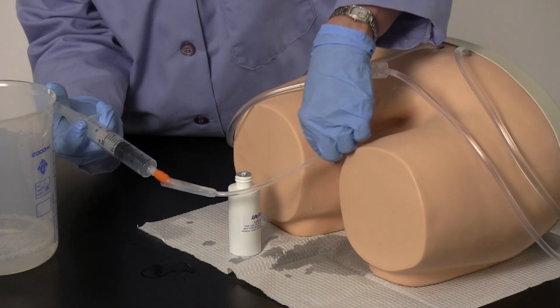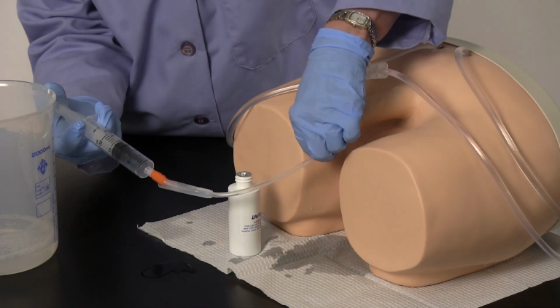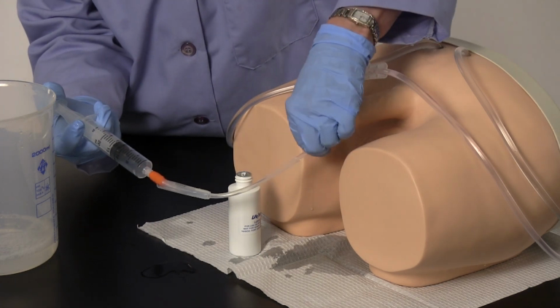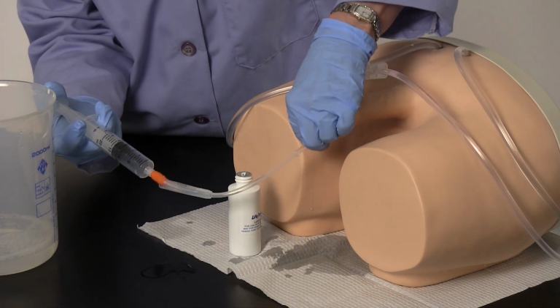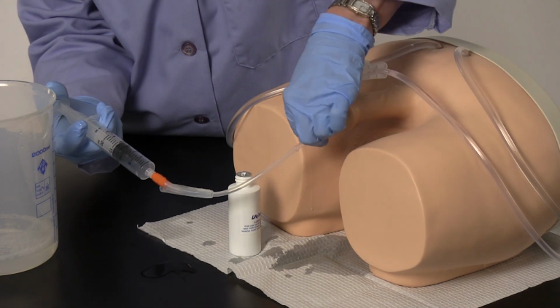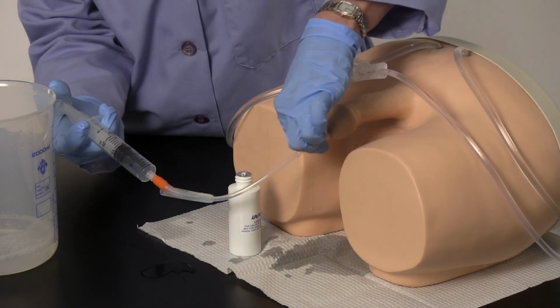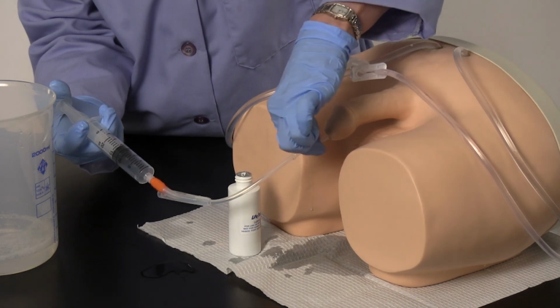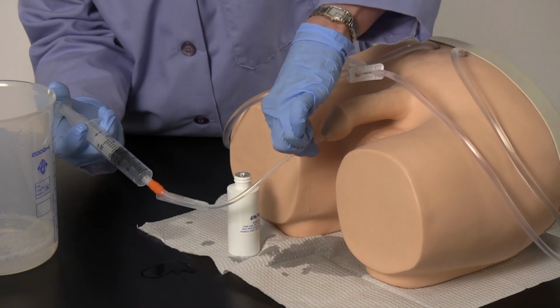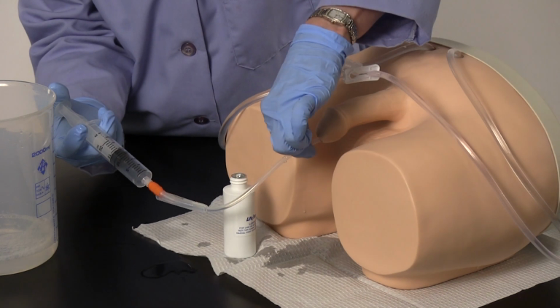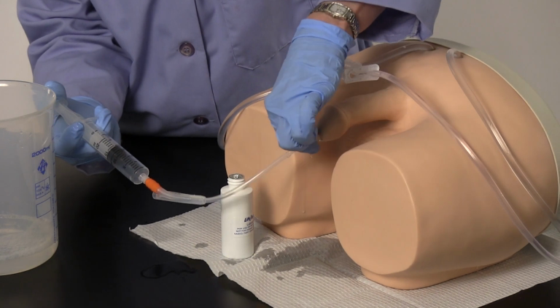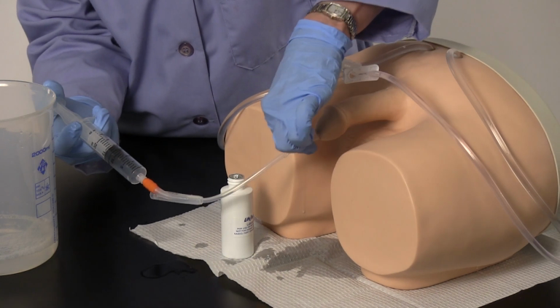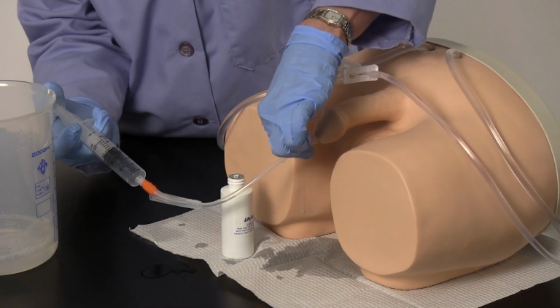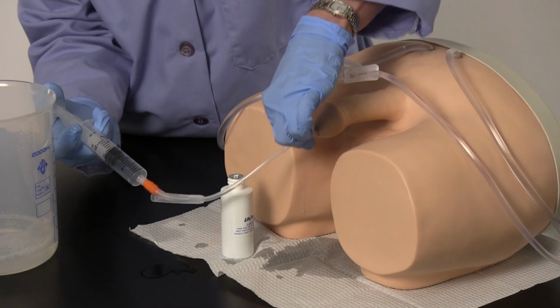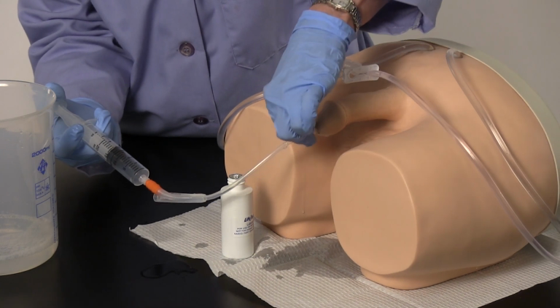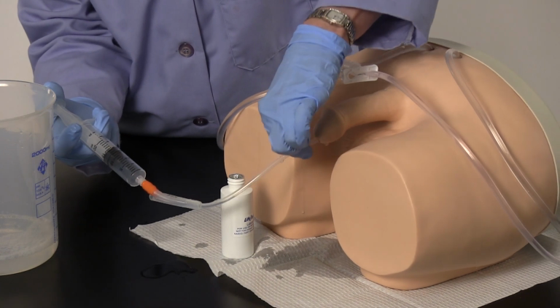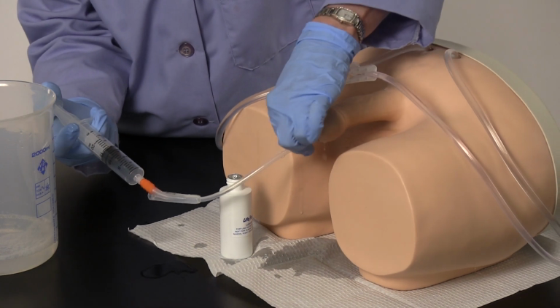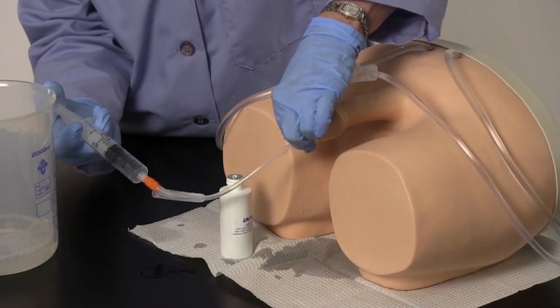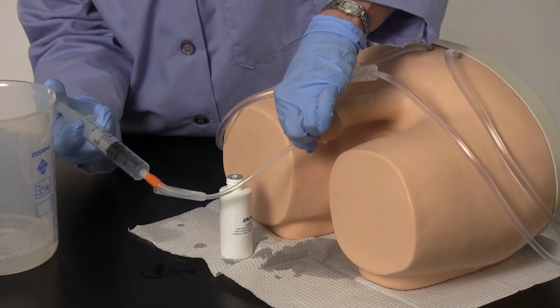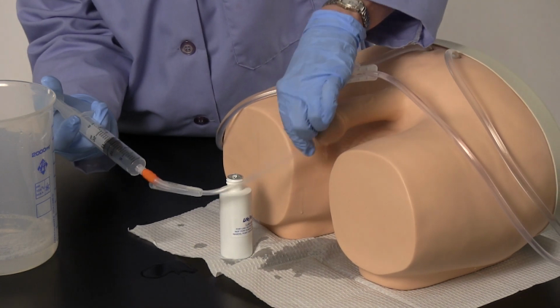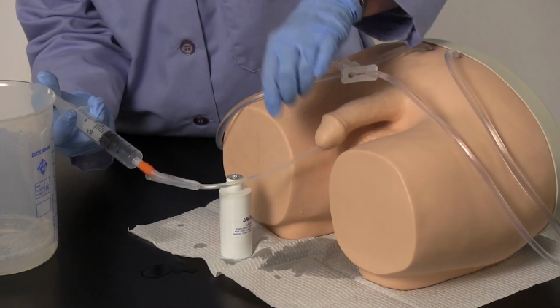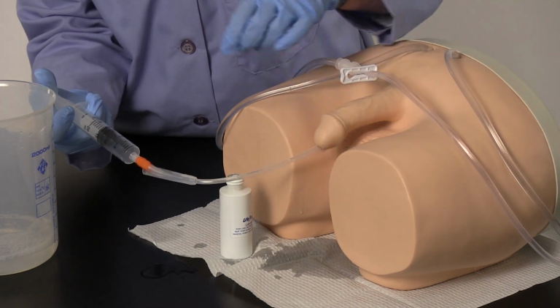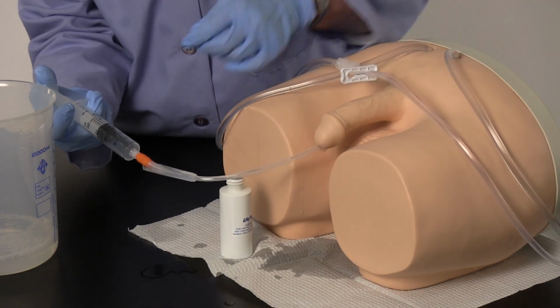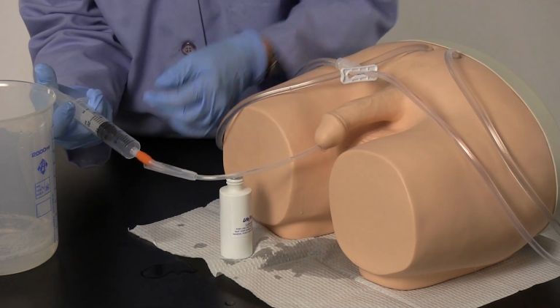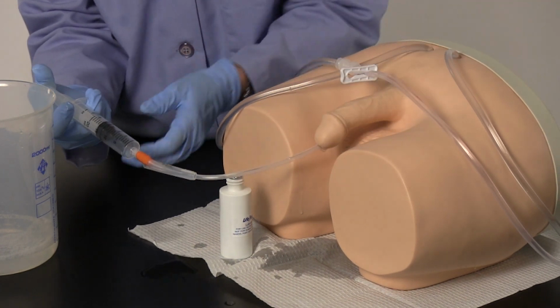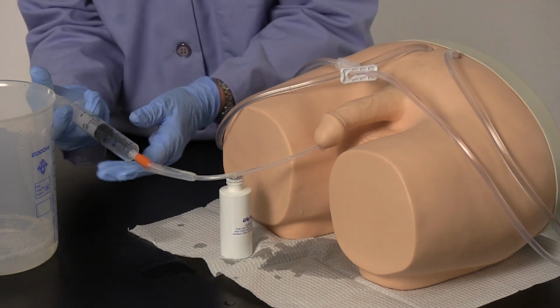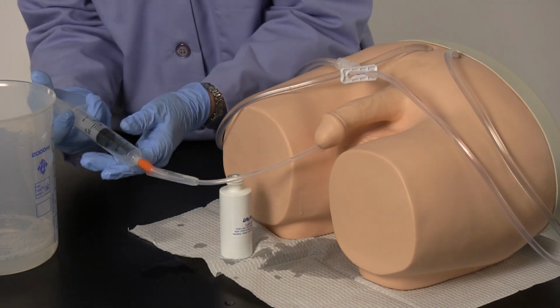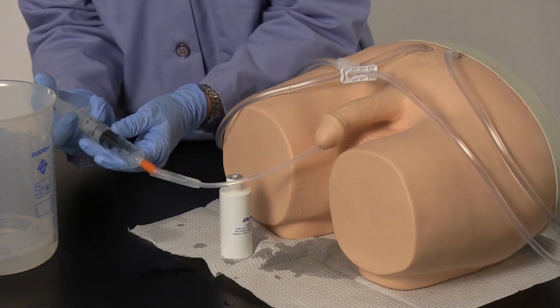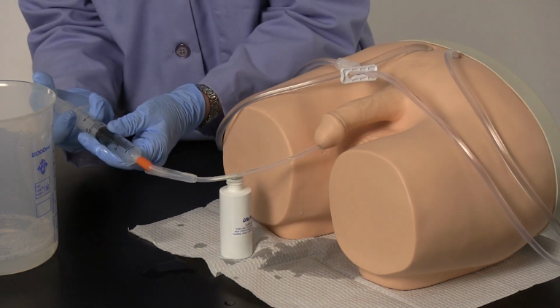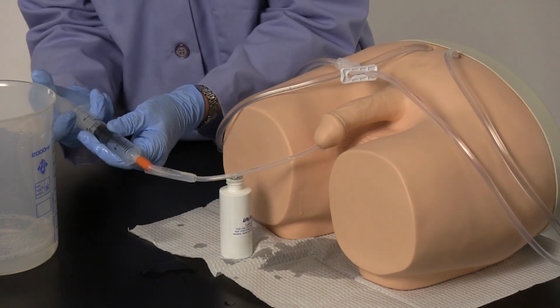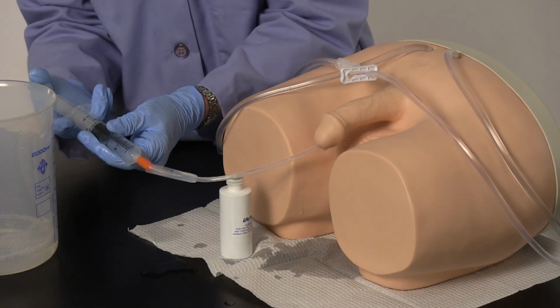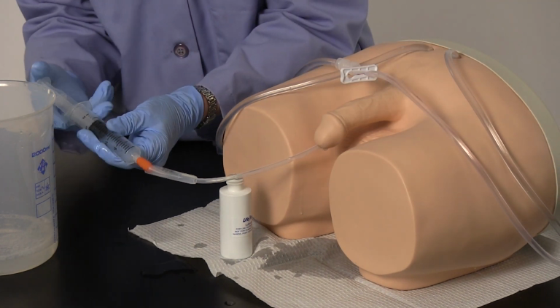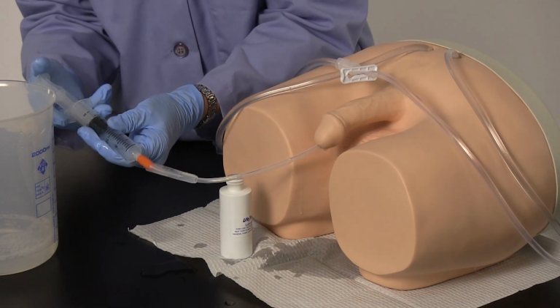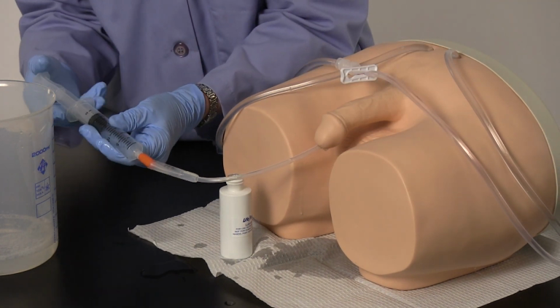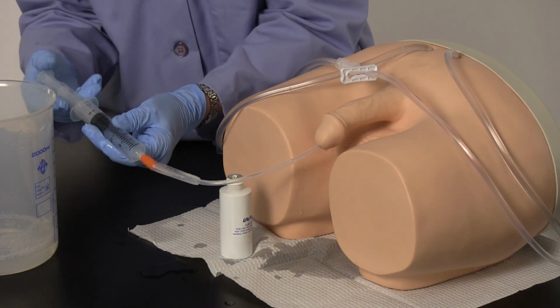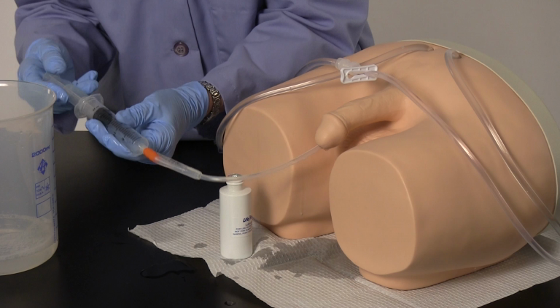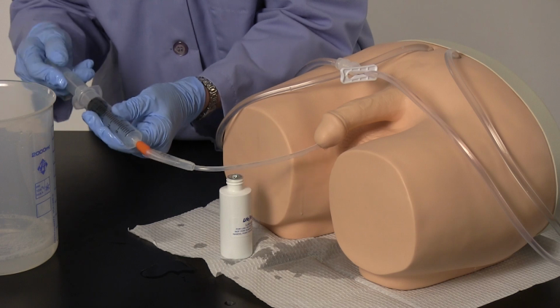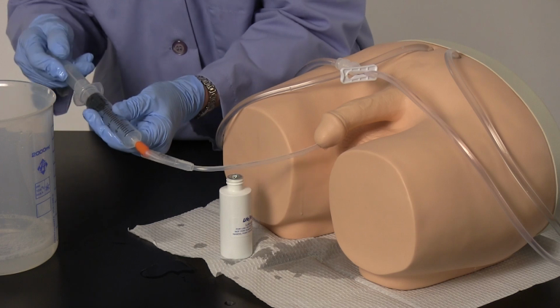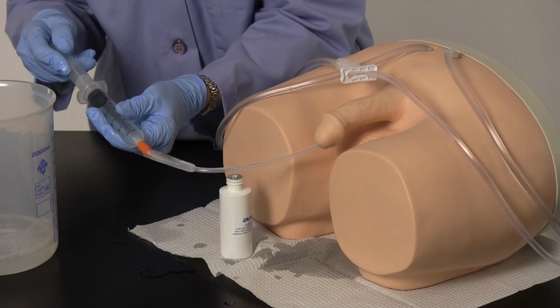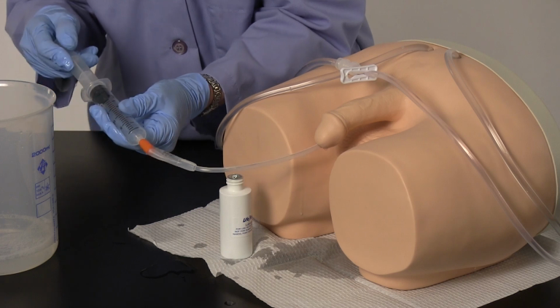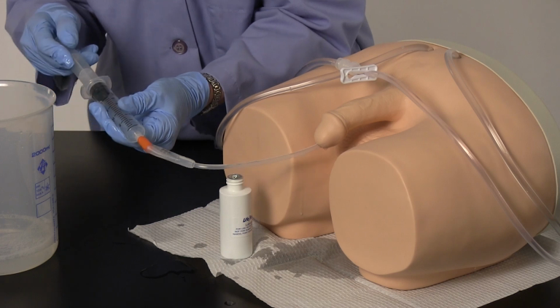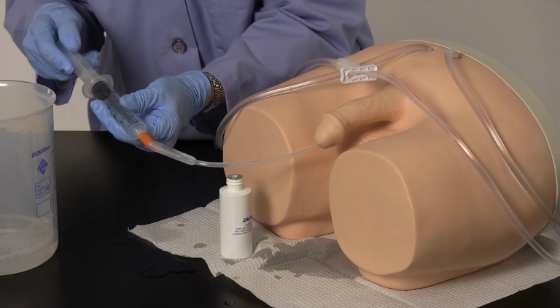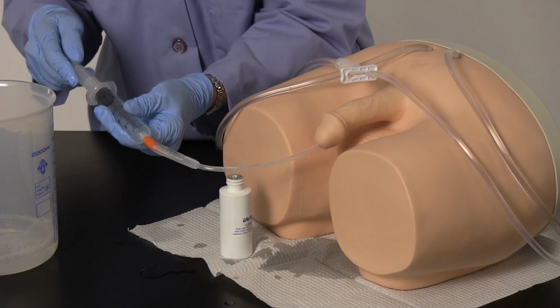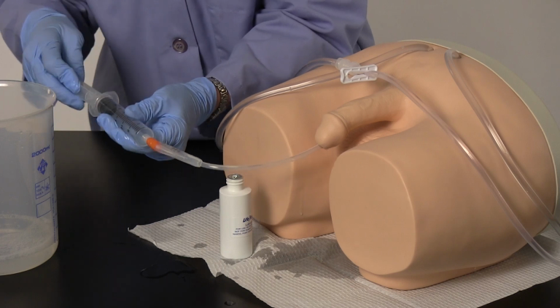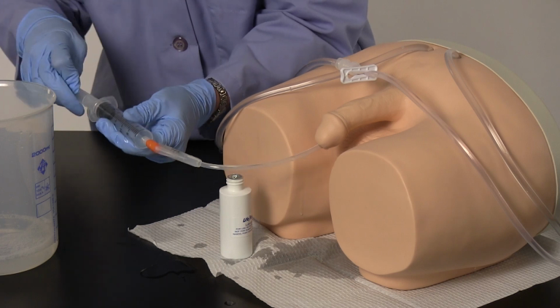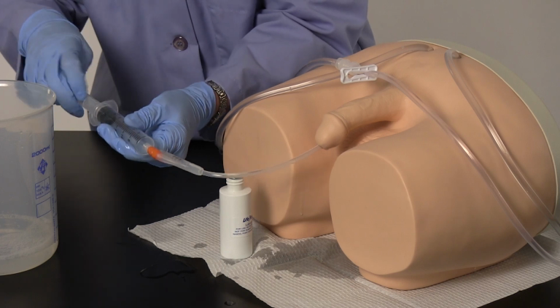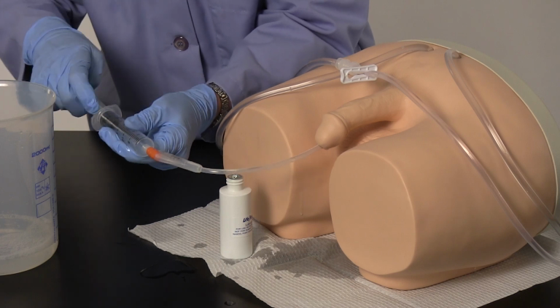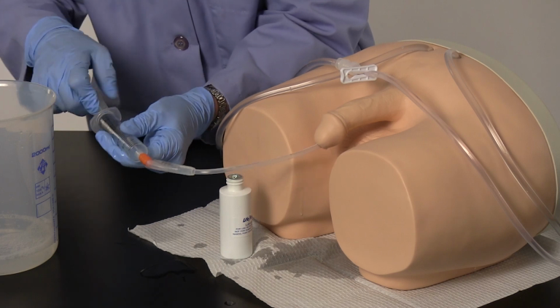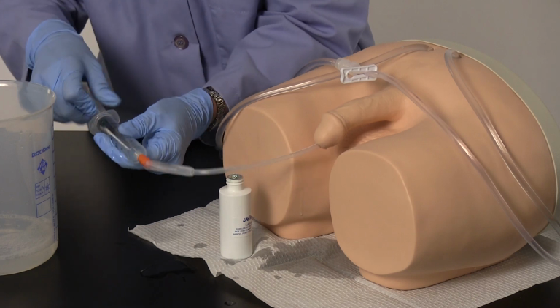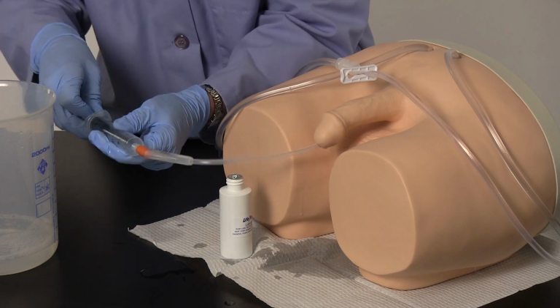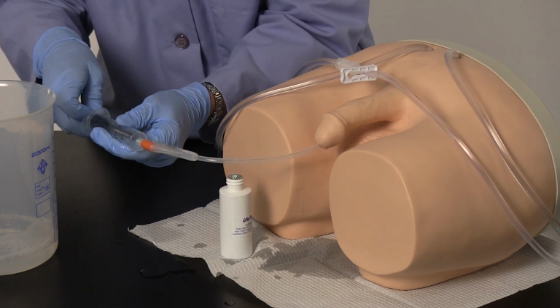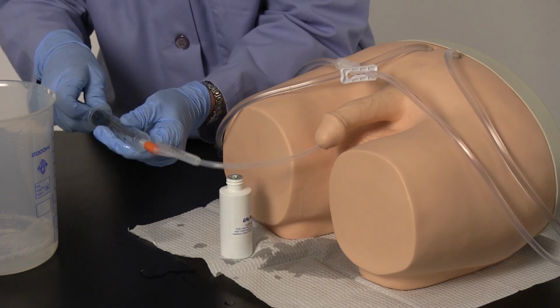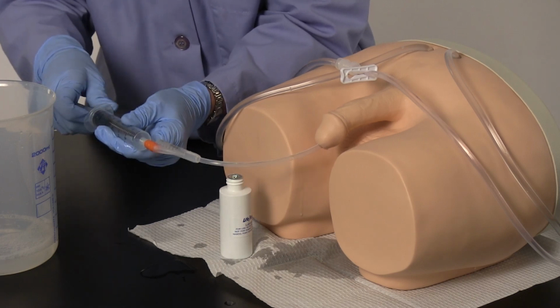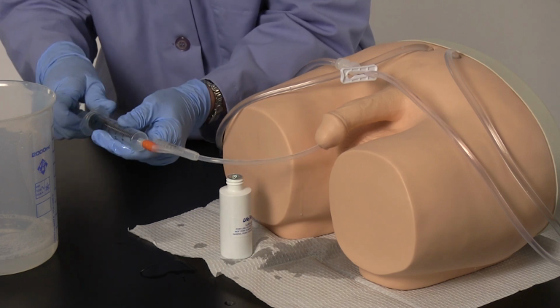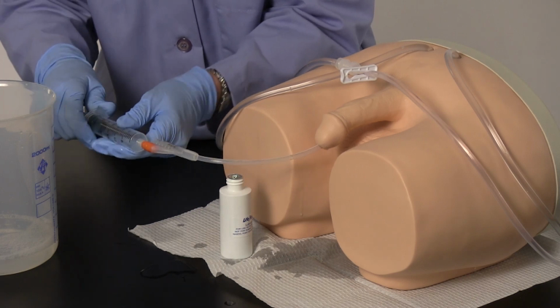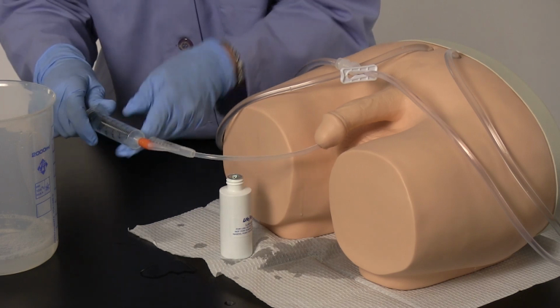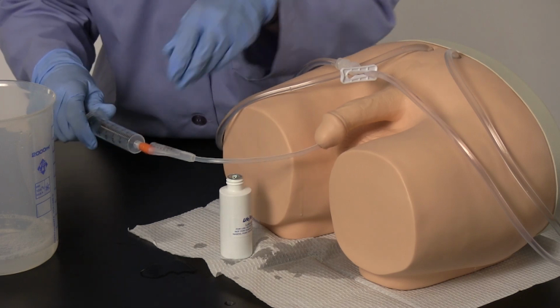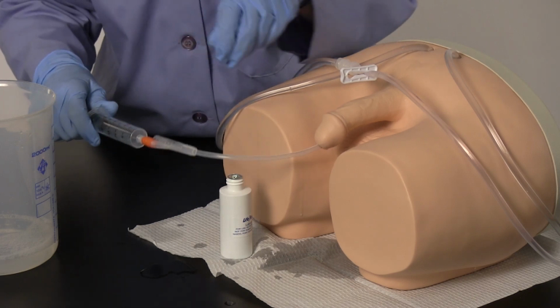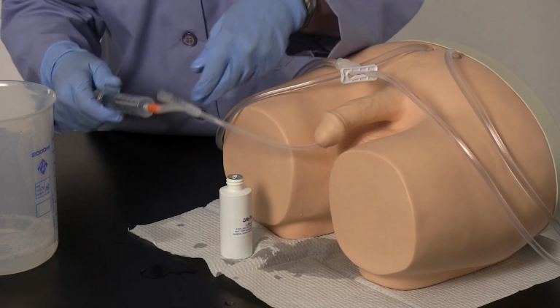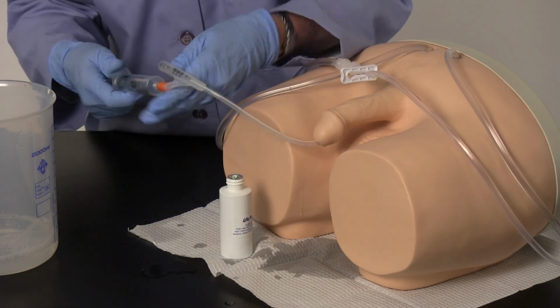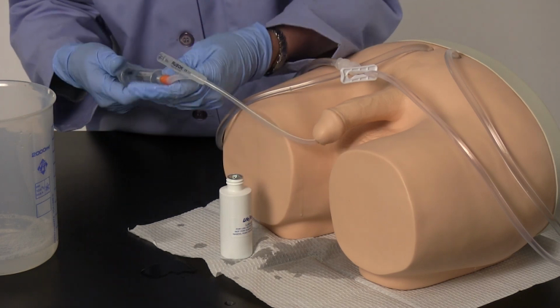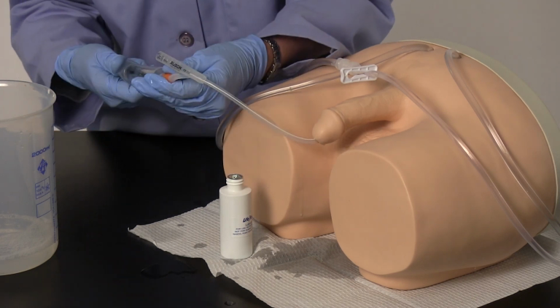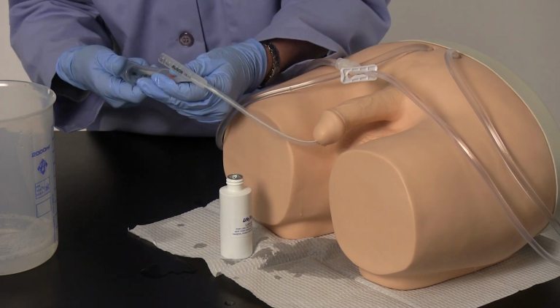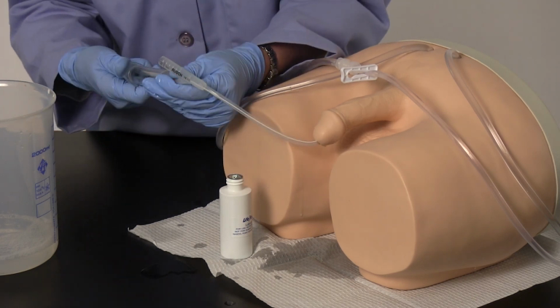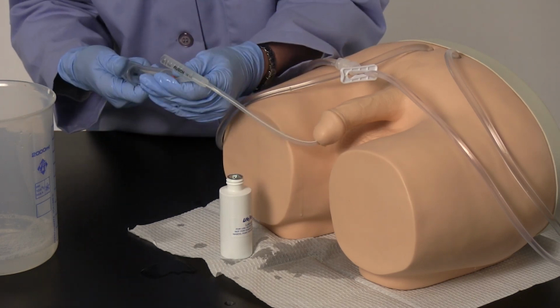Gently tug on the catheter to determine proper inflation. Pull back on the syringe, completely deflating the cuff before removing the catheter.